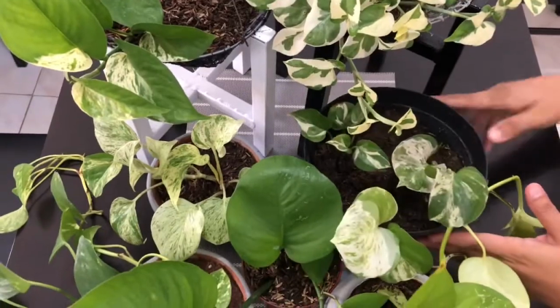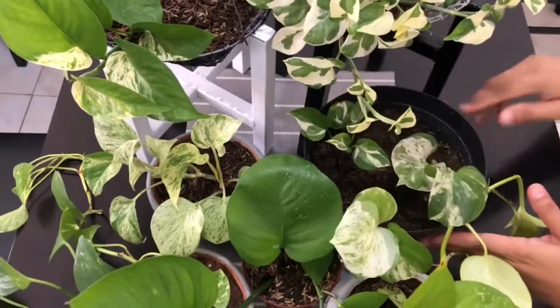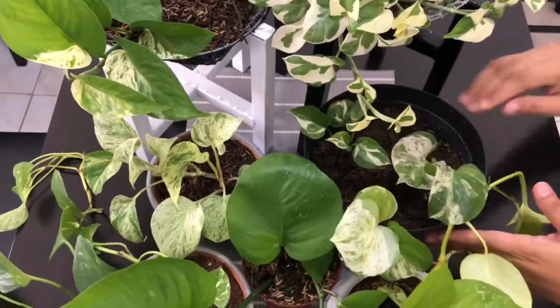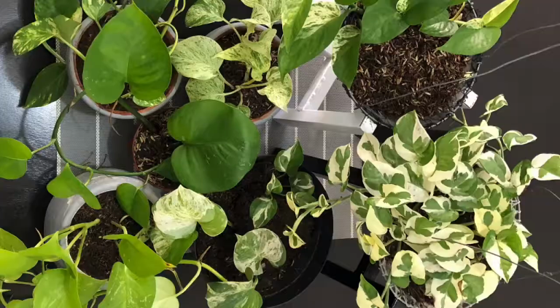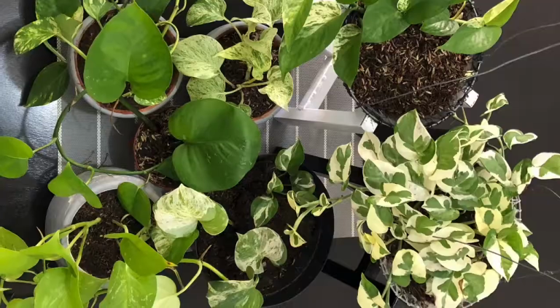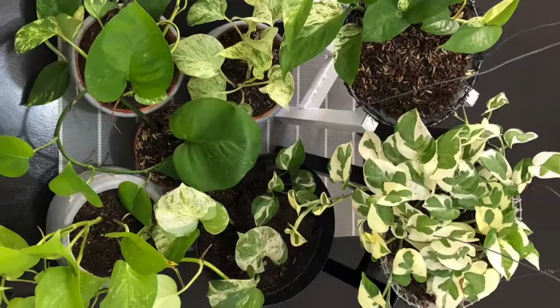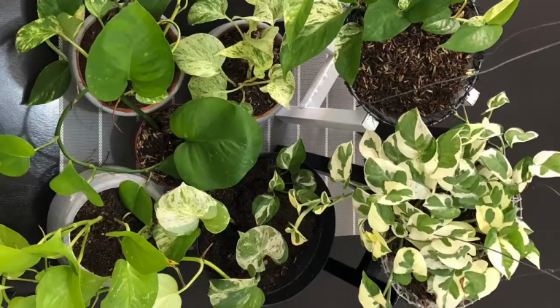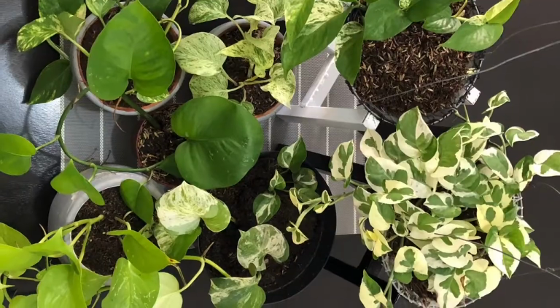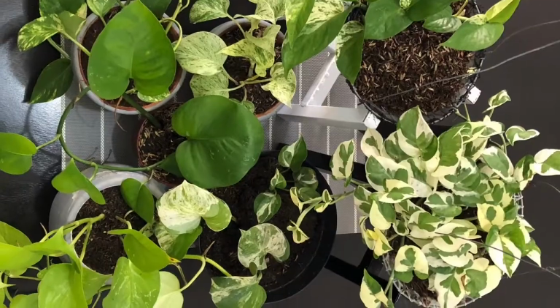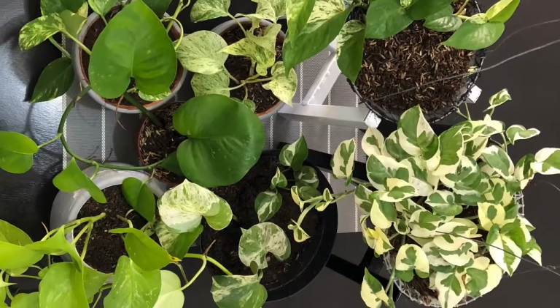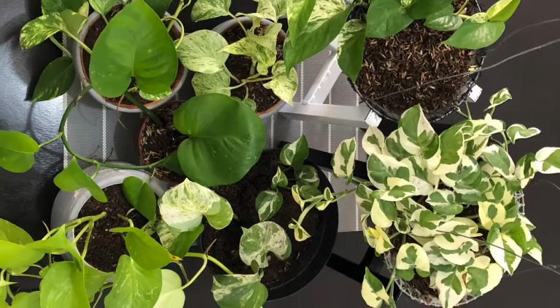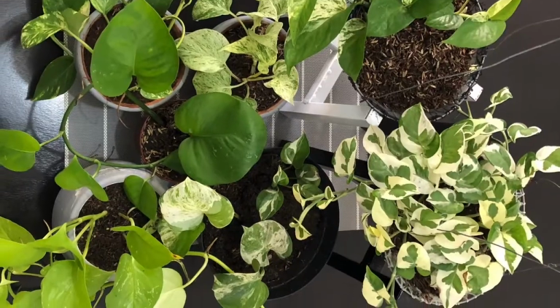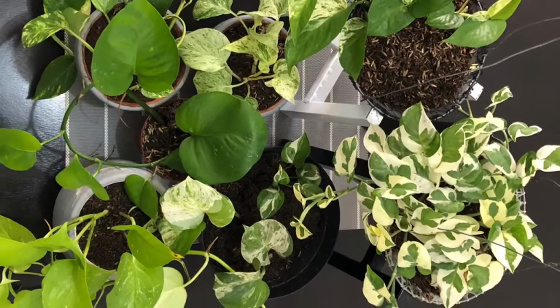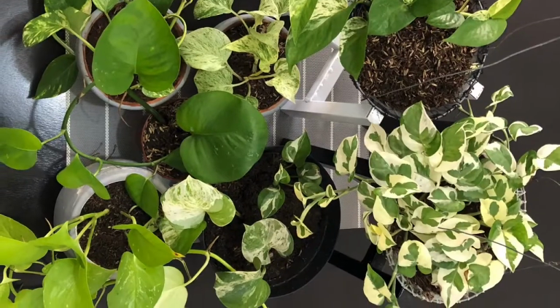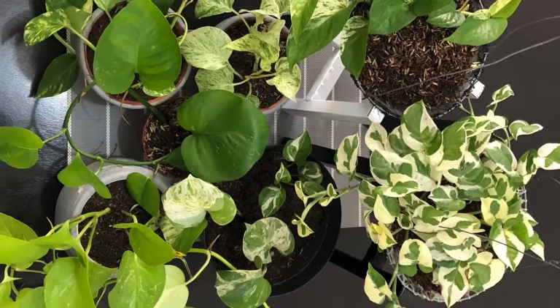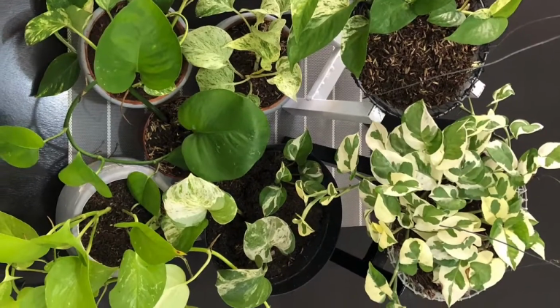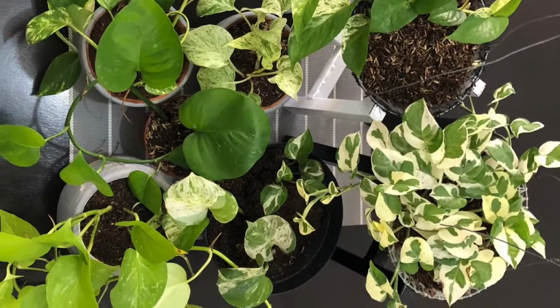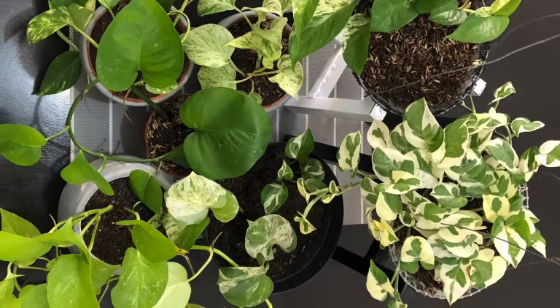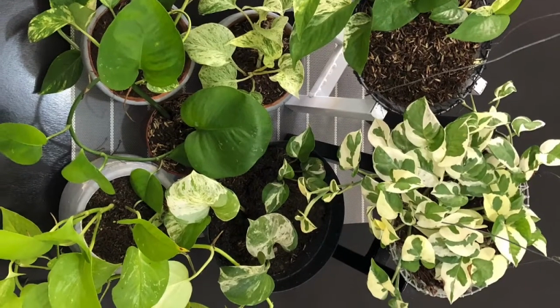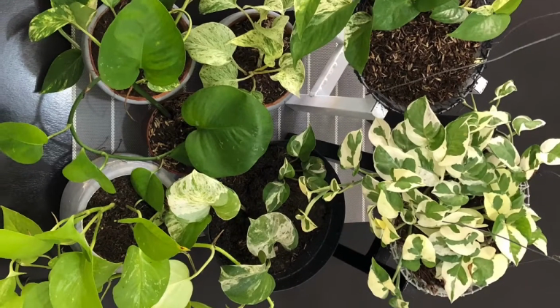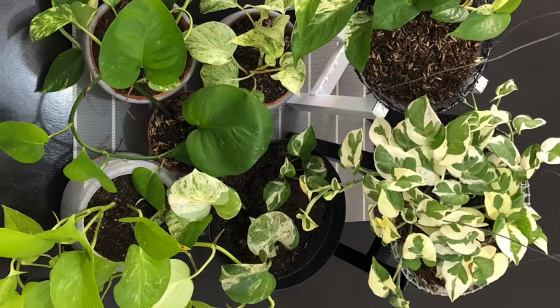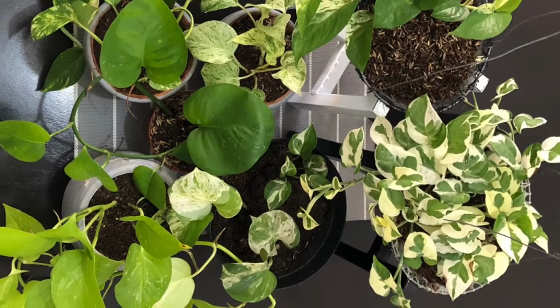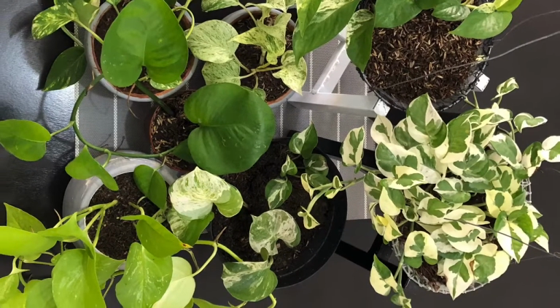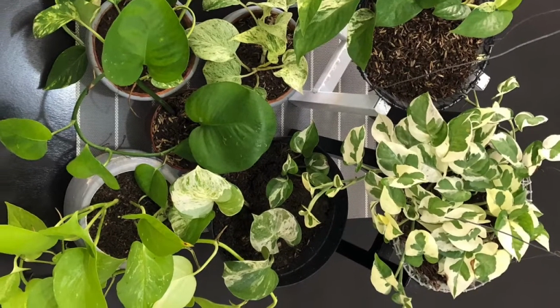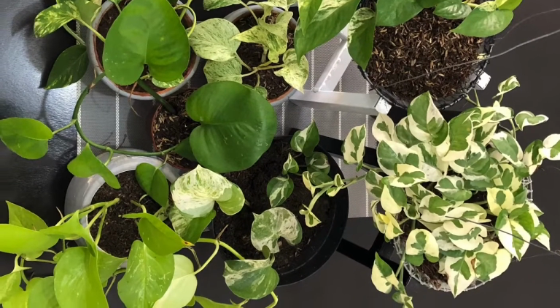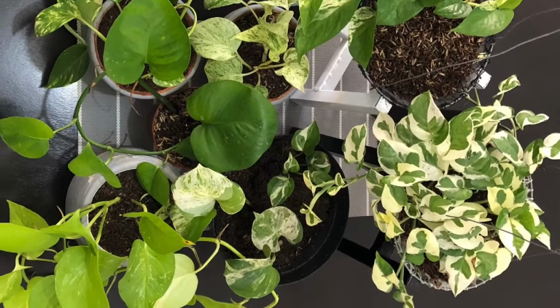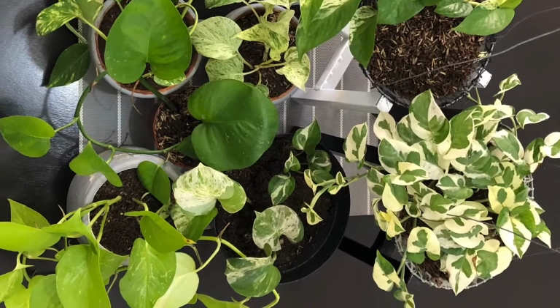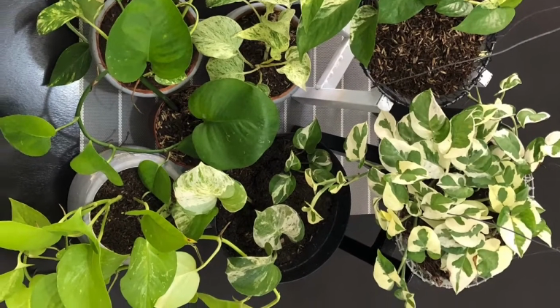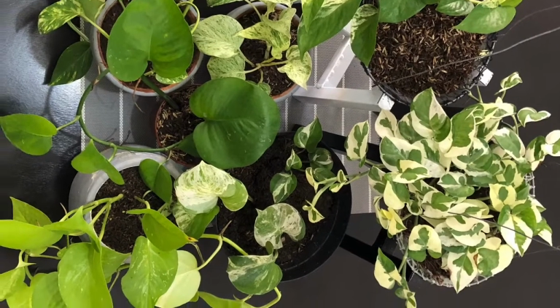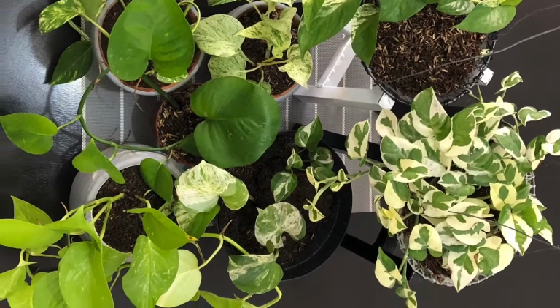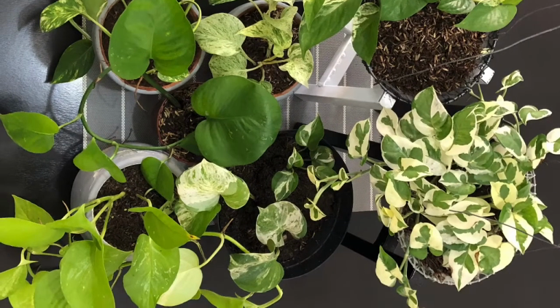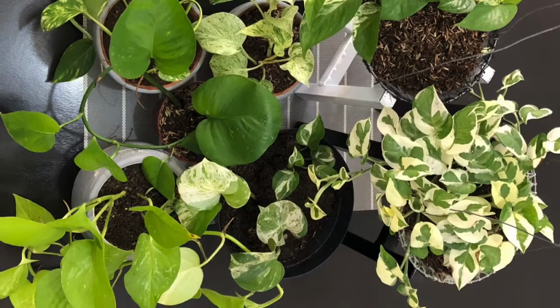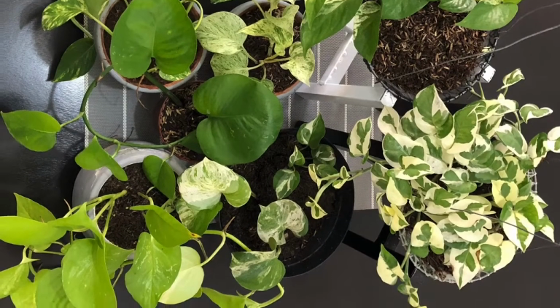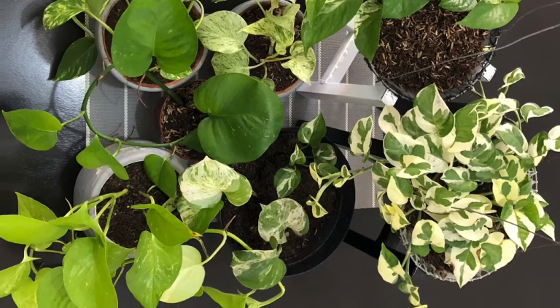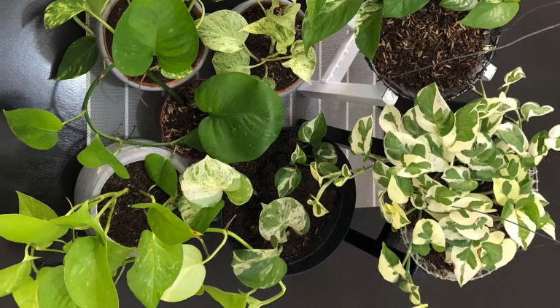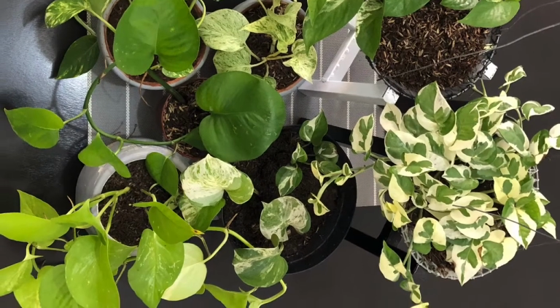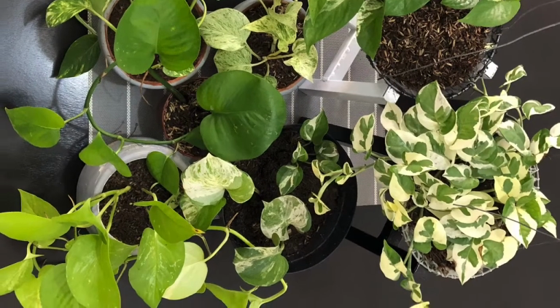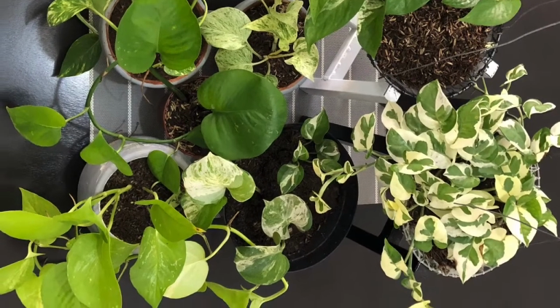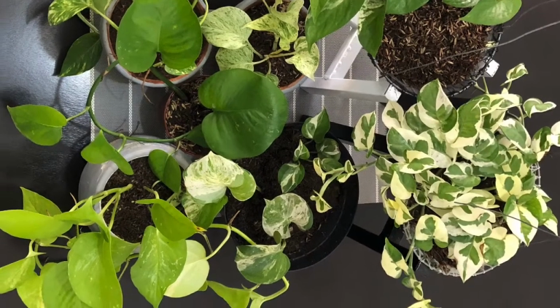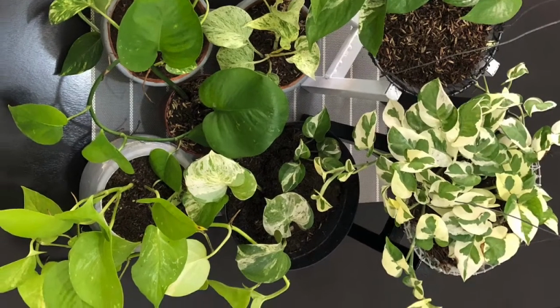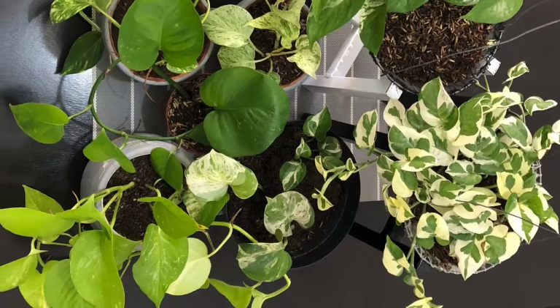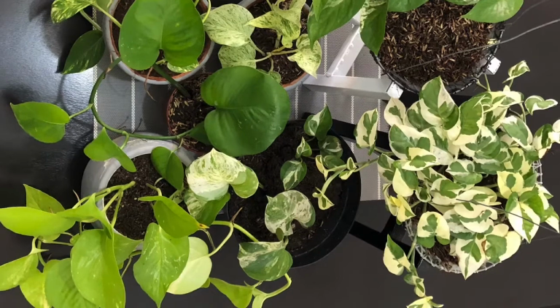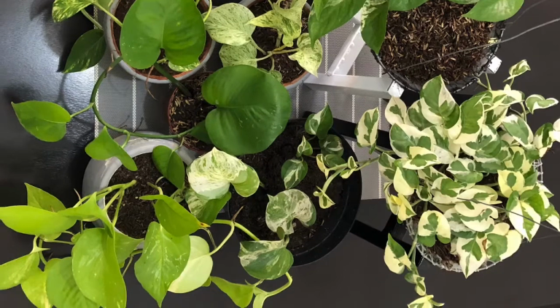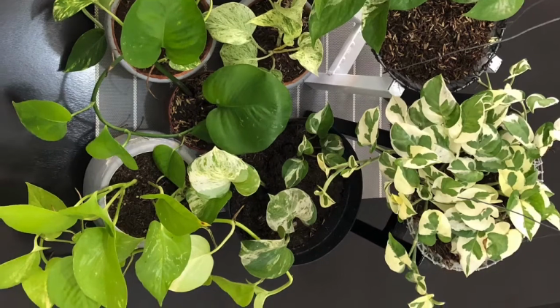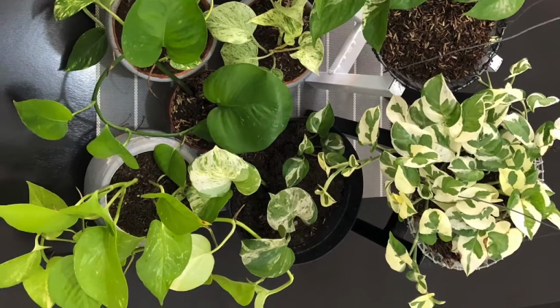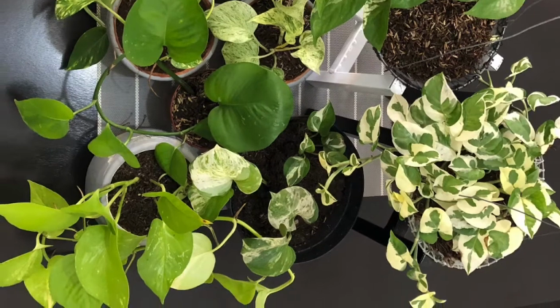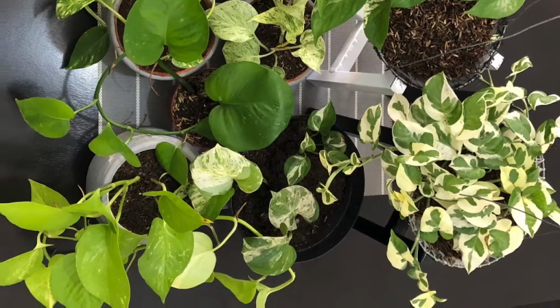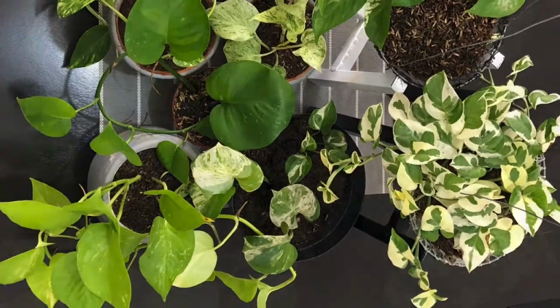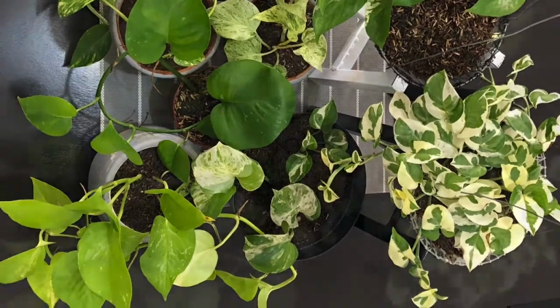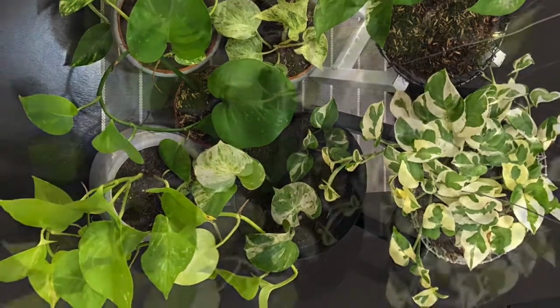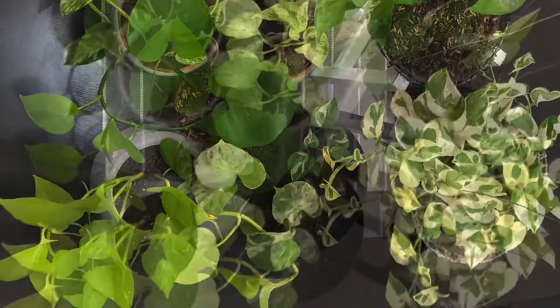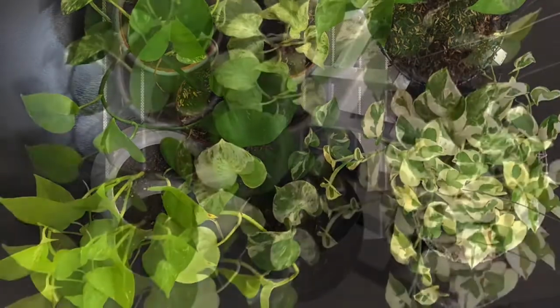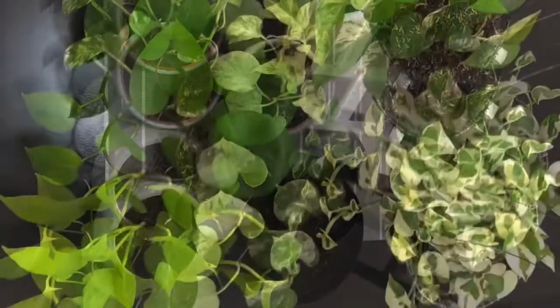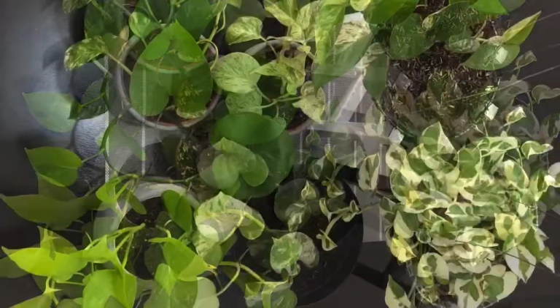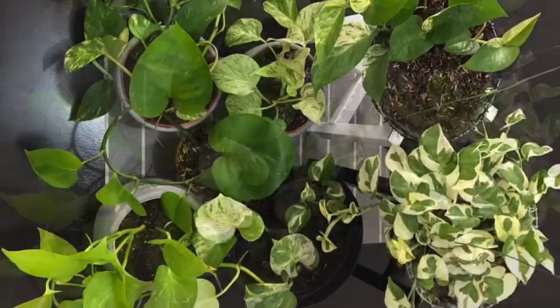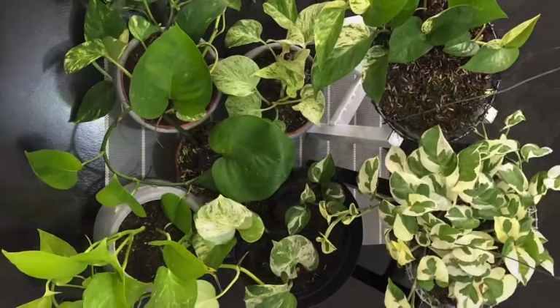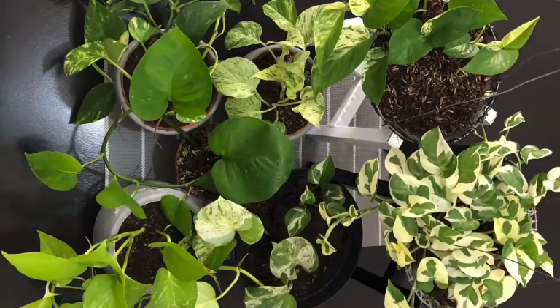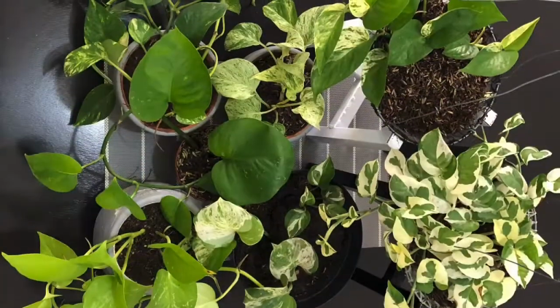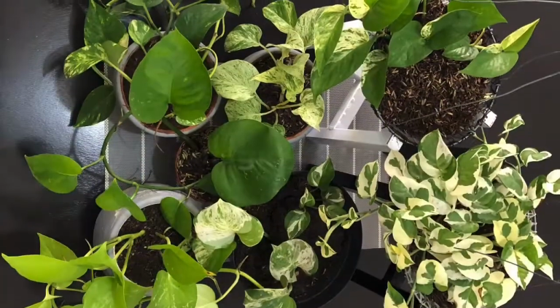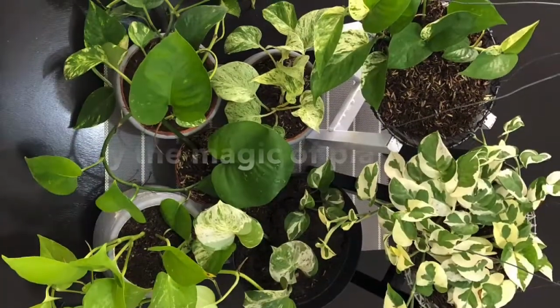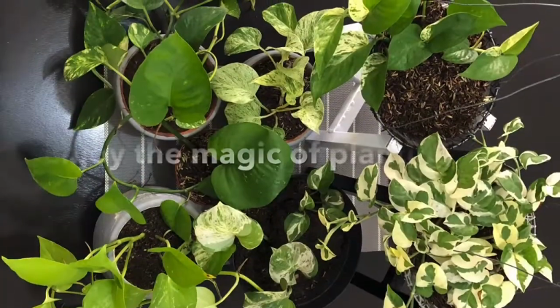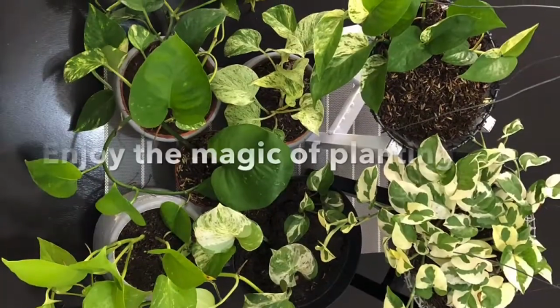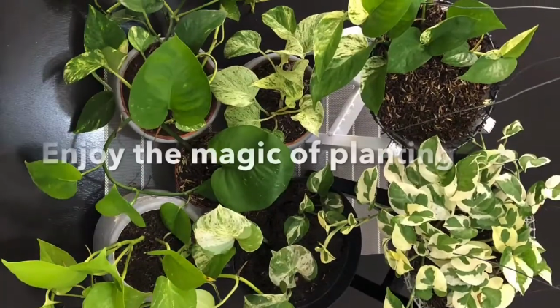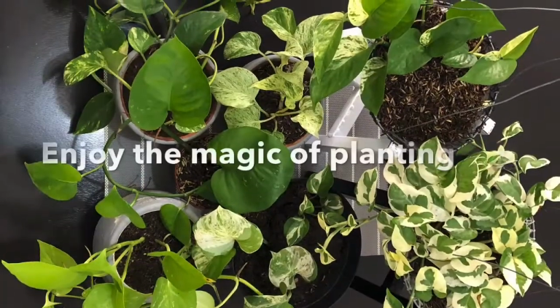Now that you have tips on how to care for Pothos, adopt a plant baby now and enjoy the magic of planting!